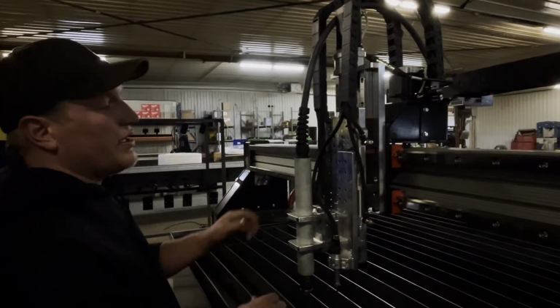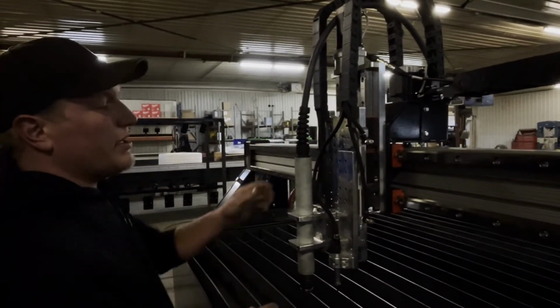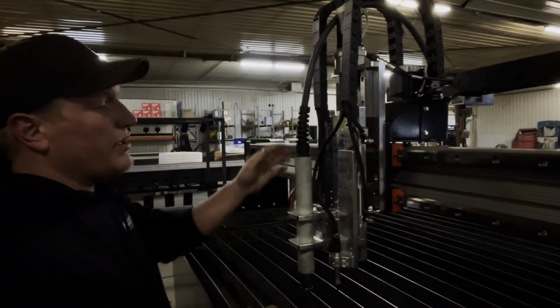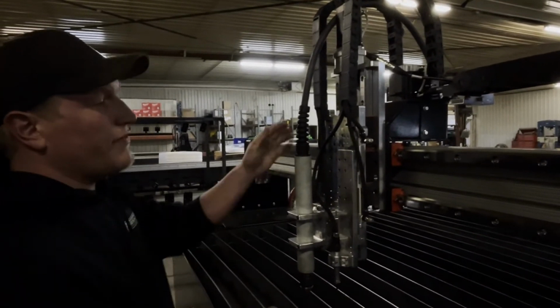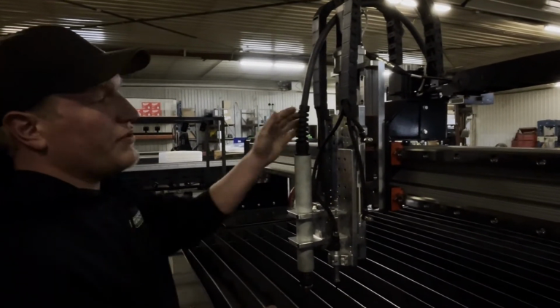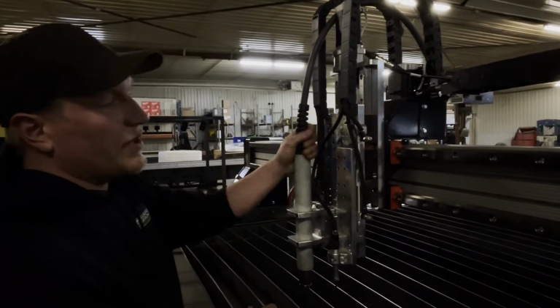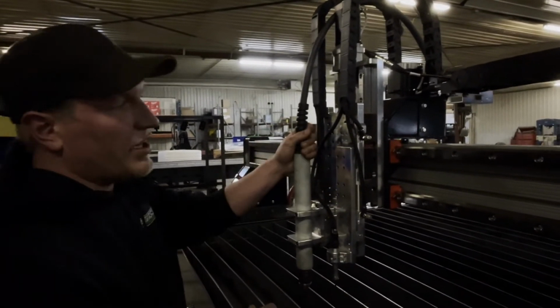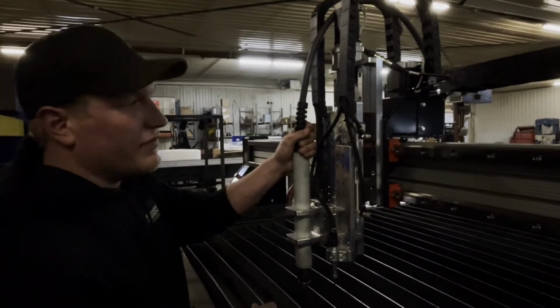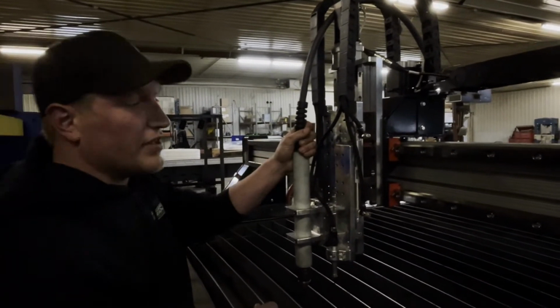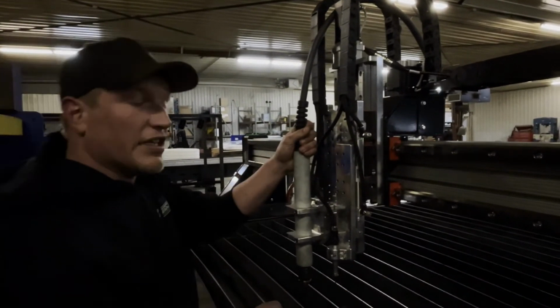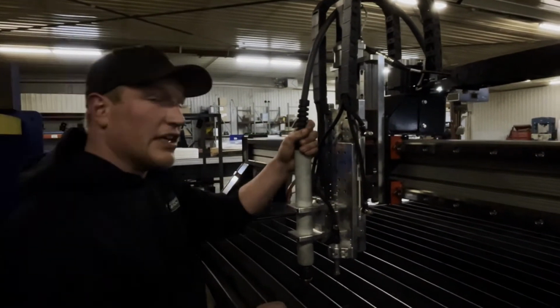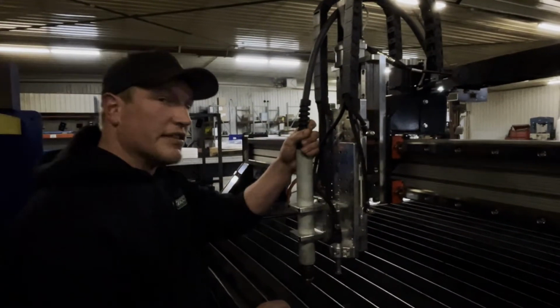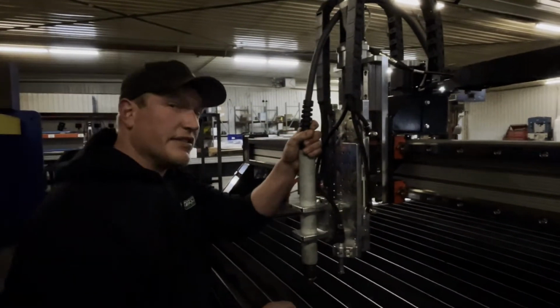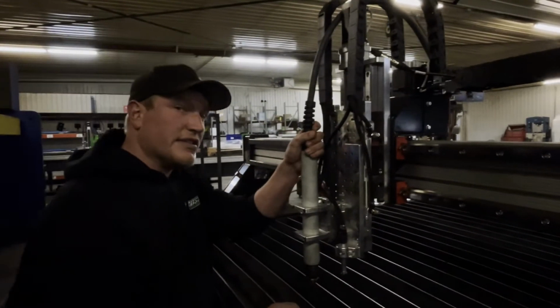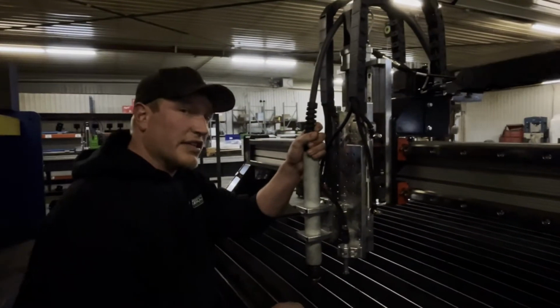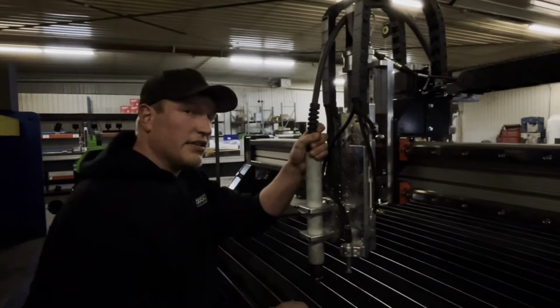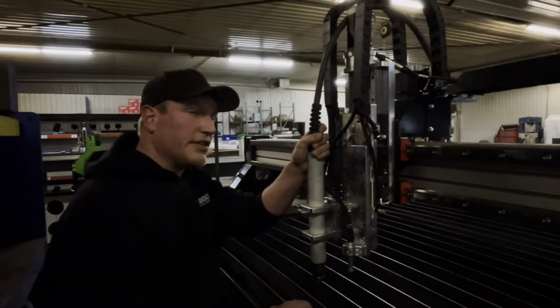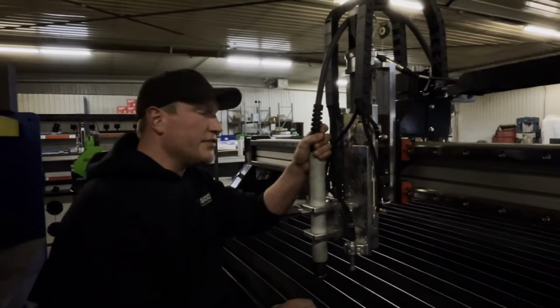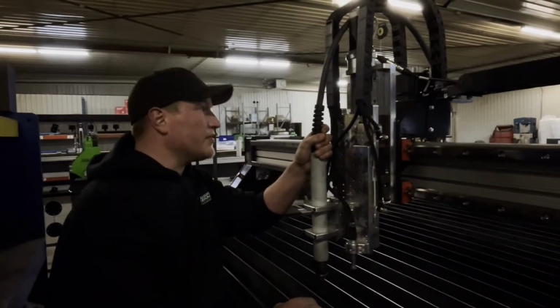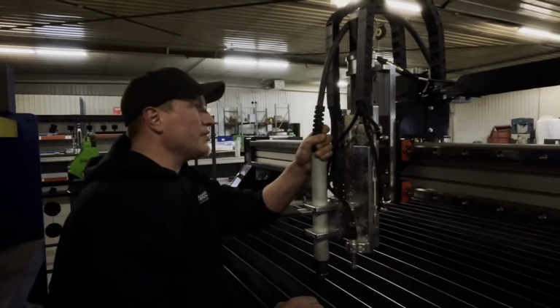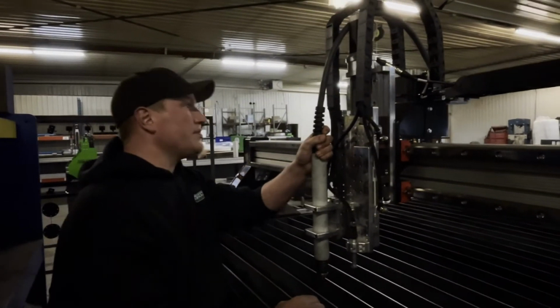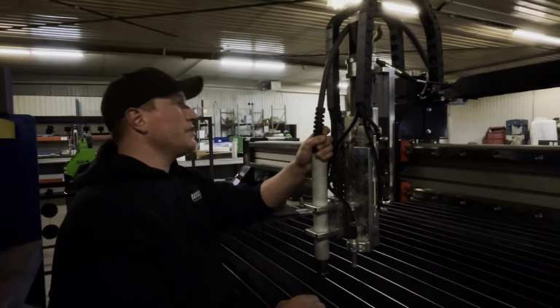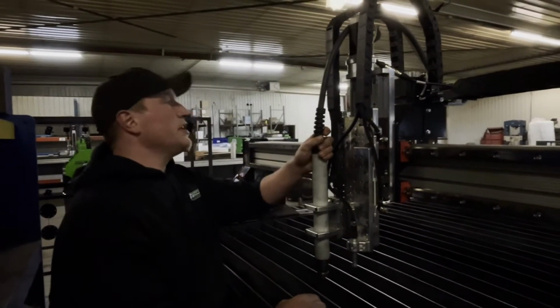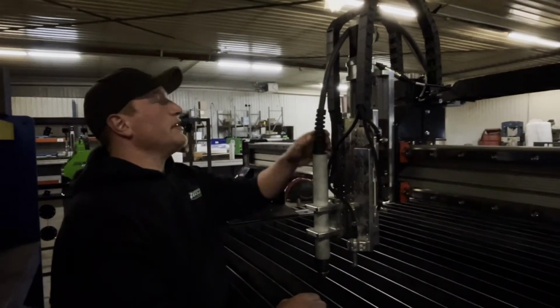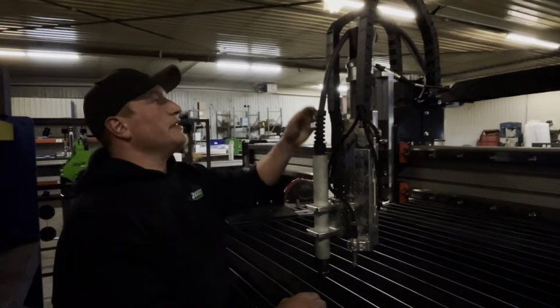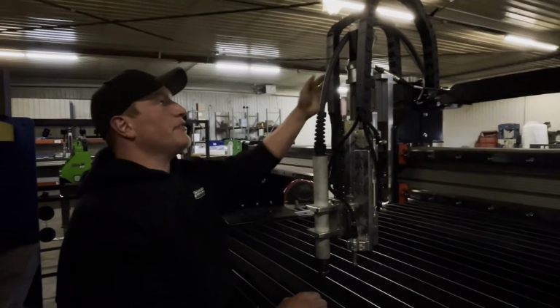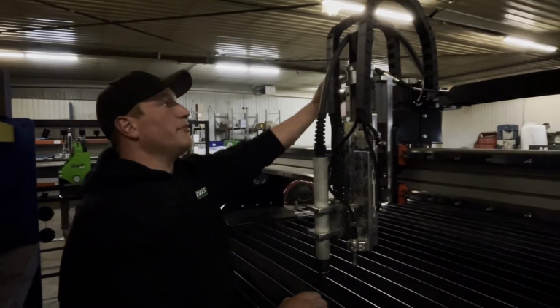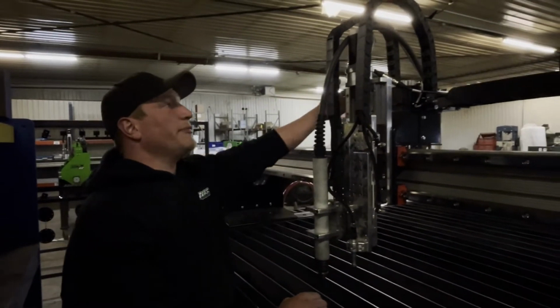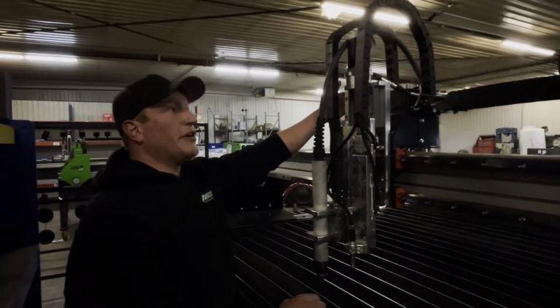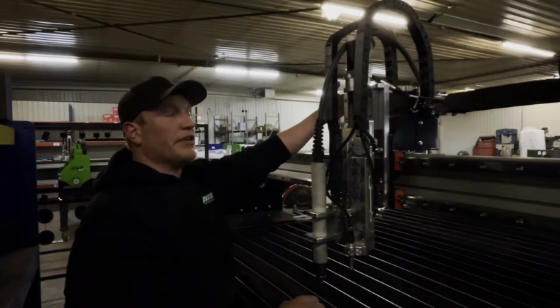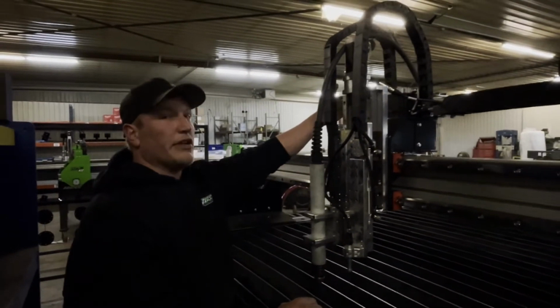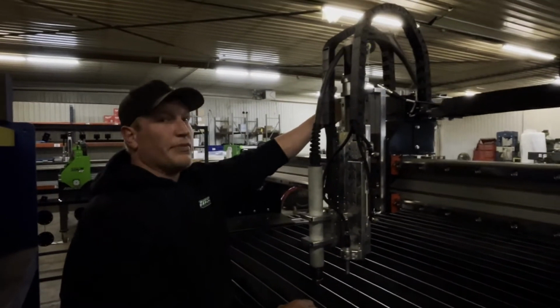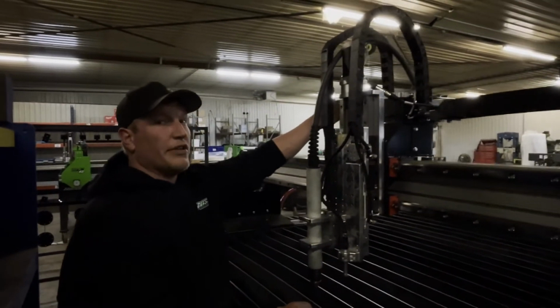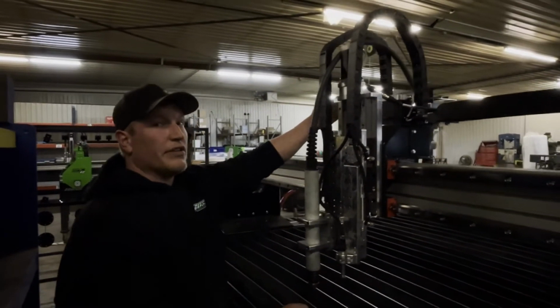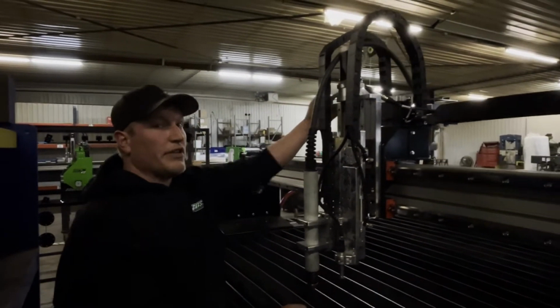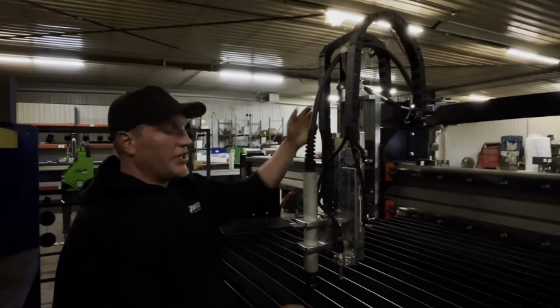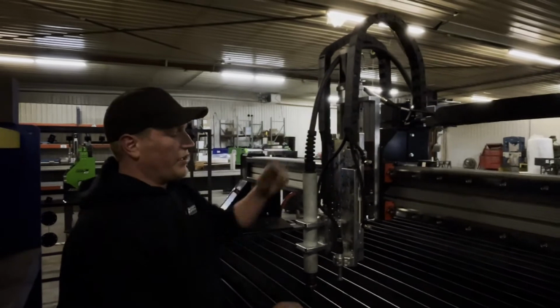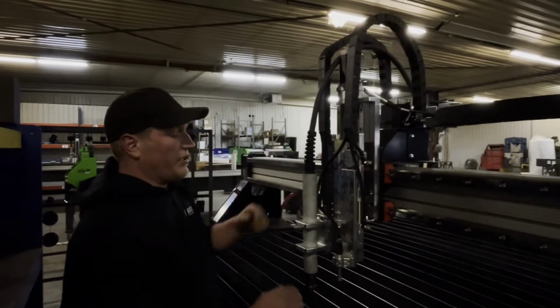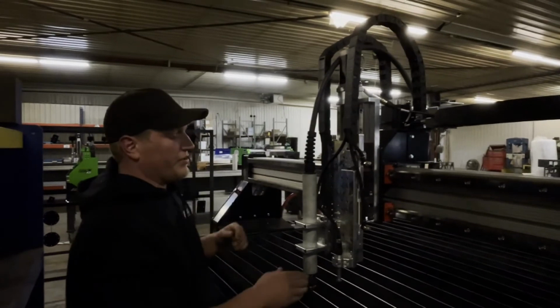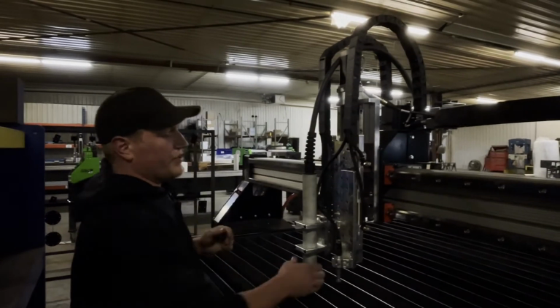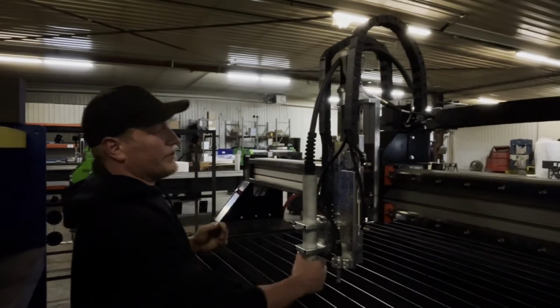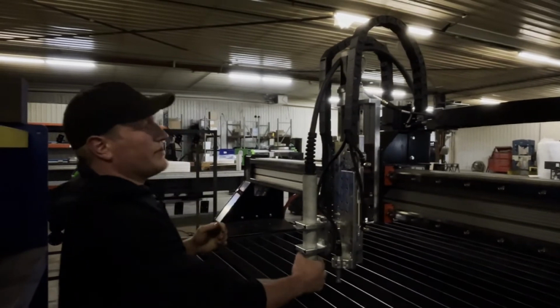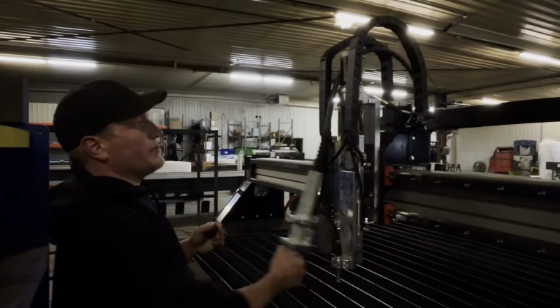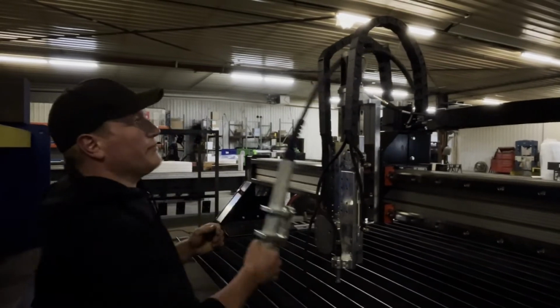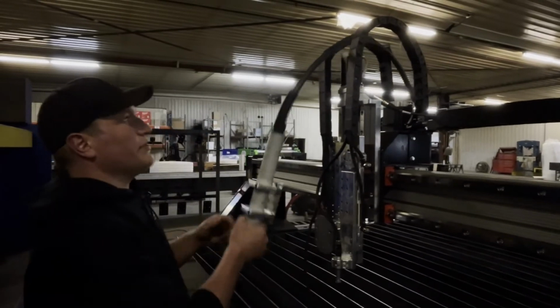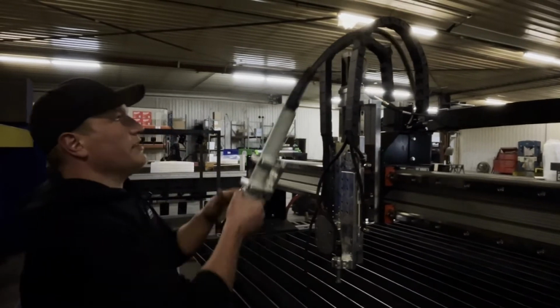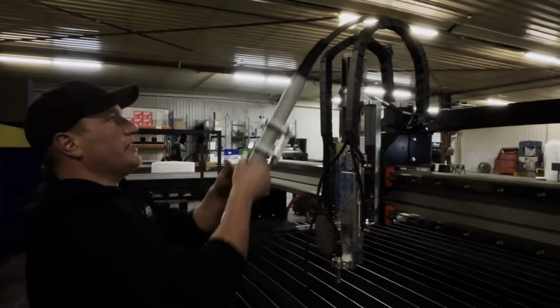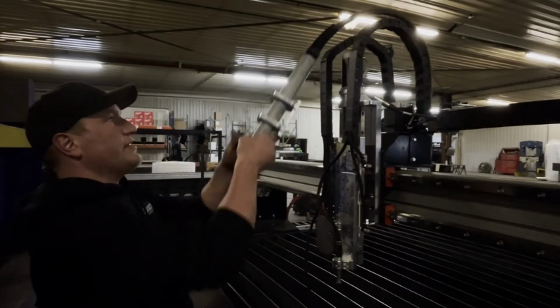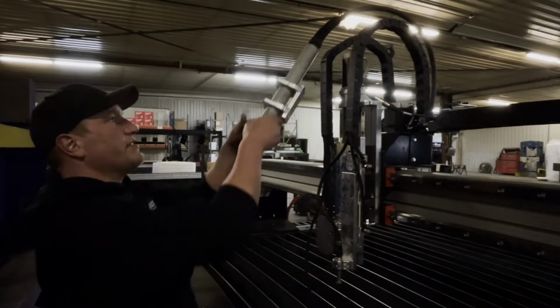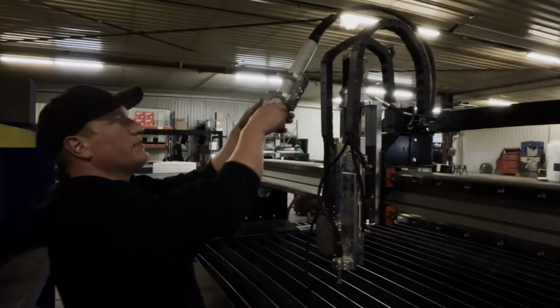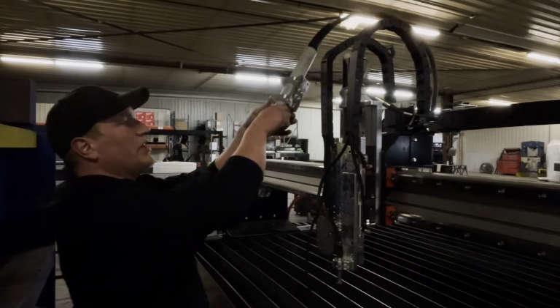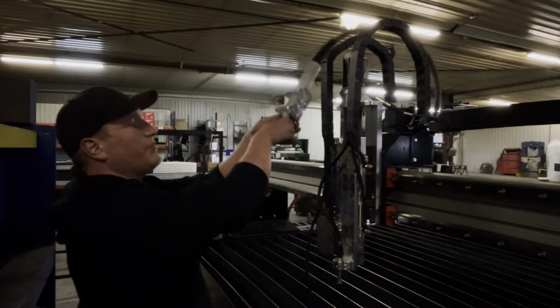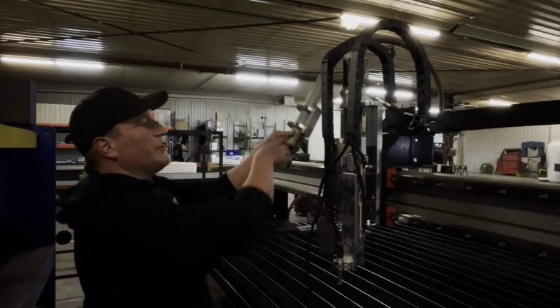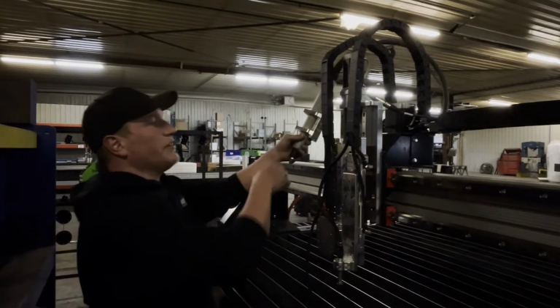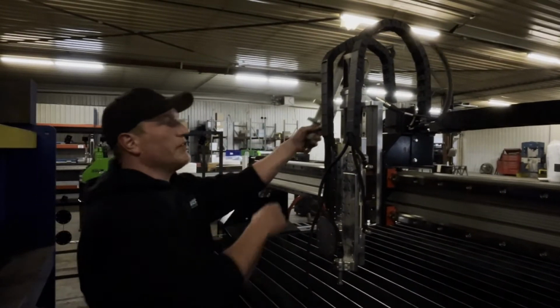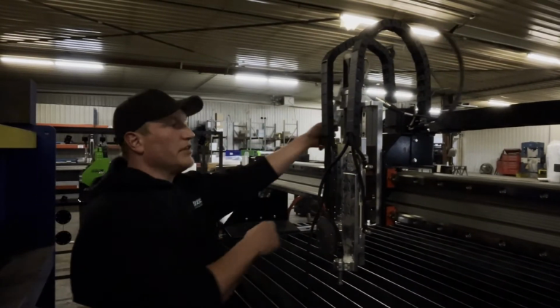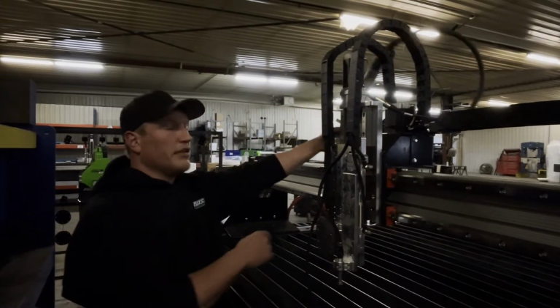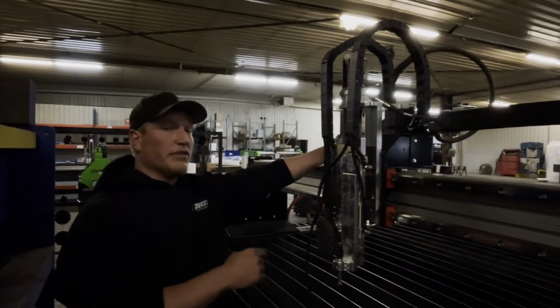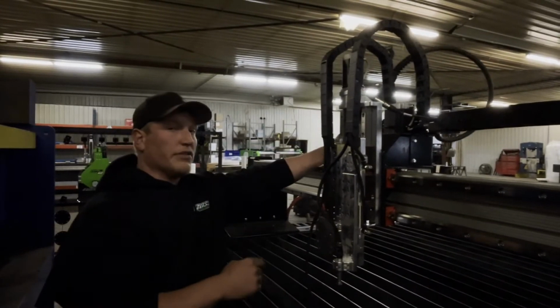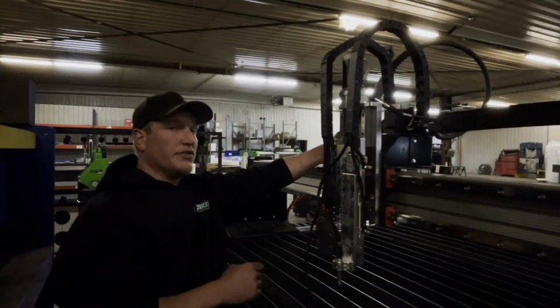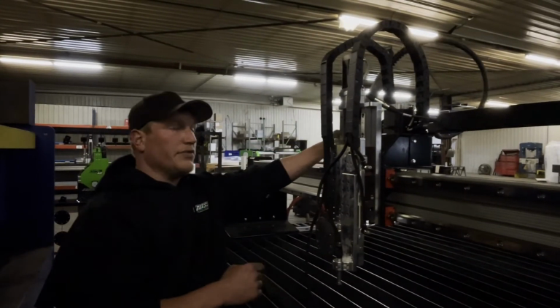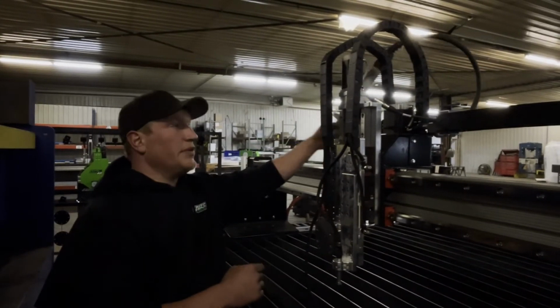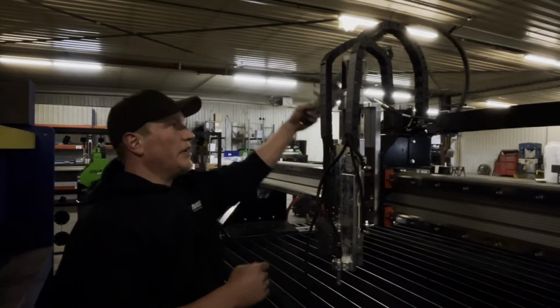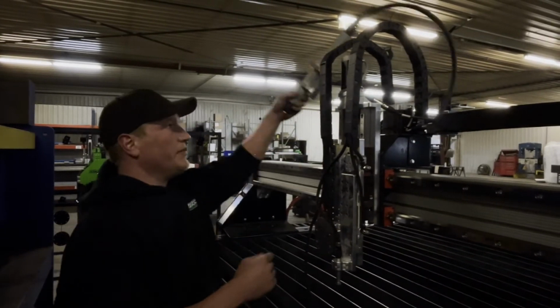If you have an oxyacetylene torch, that will be mounted up here, and it is just as simple as swapping the two out.